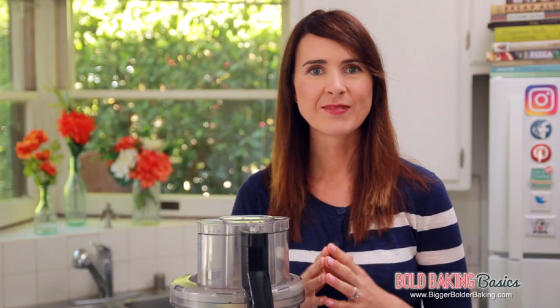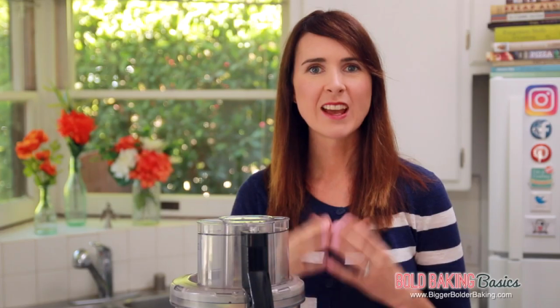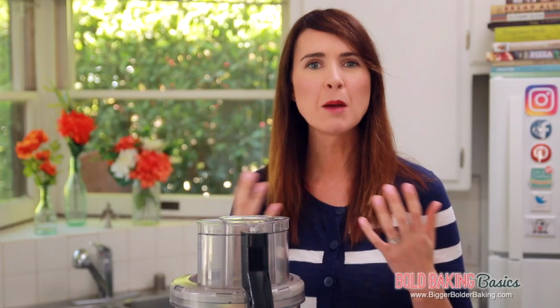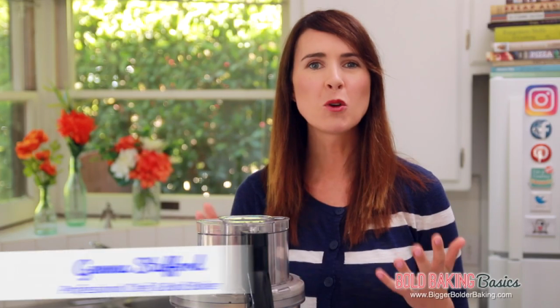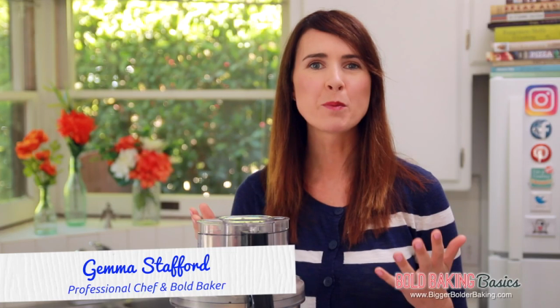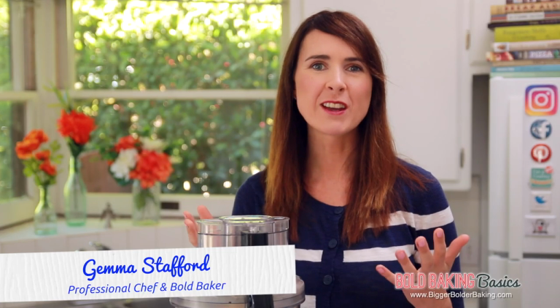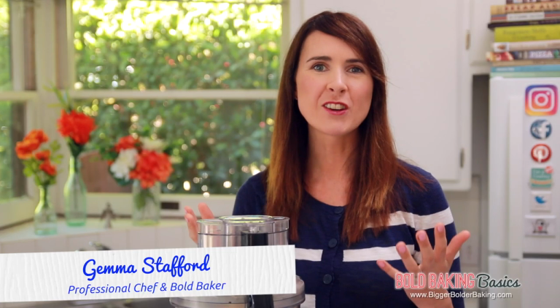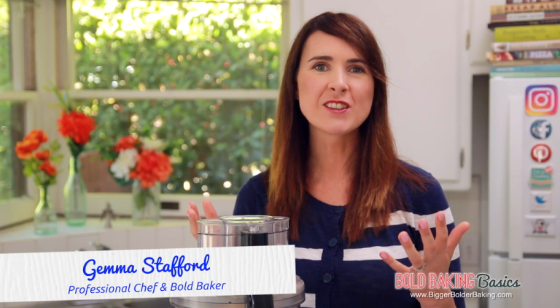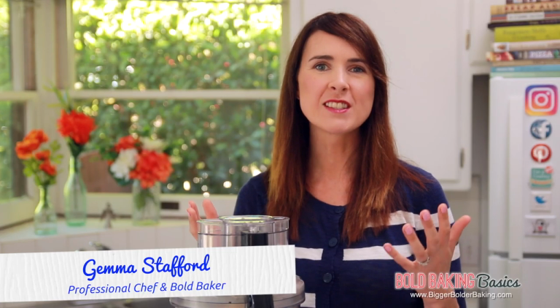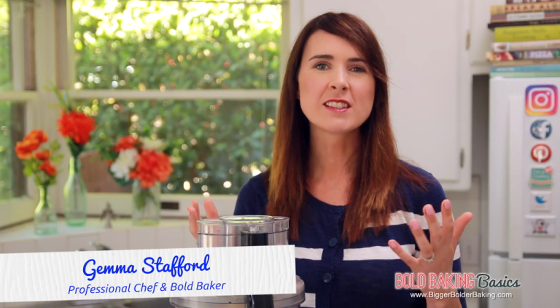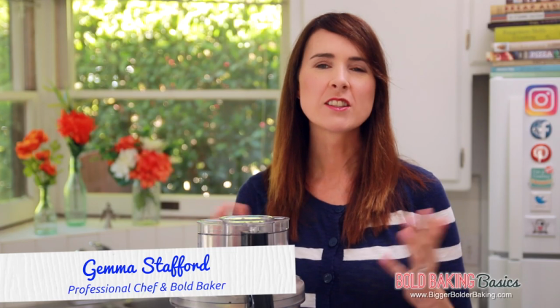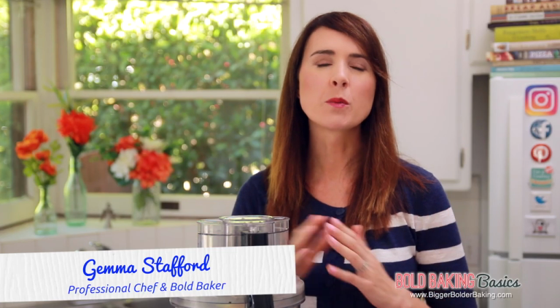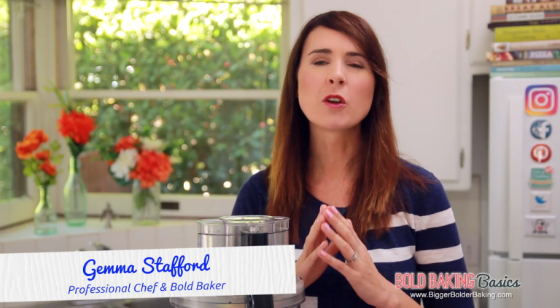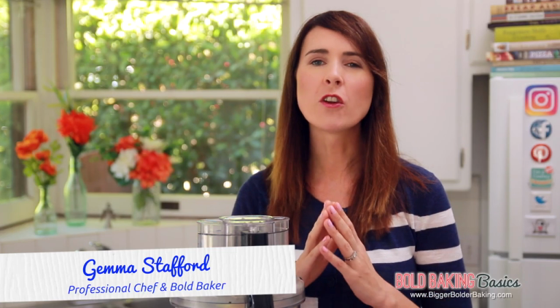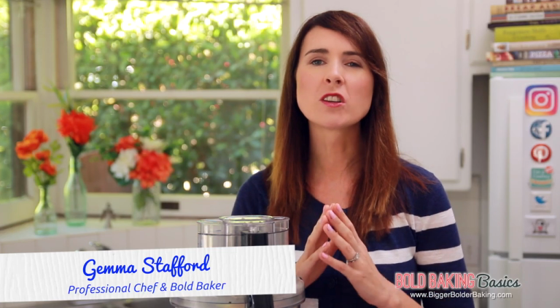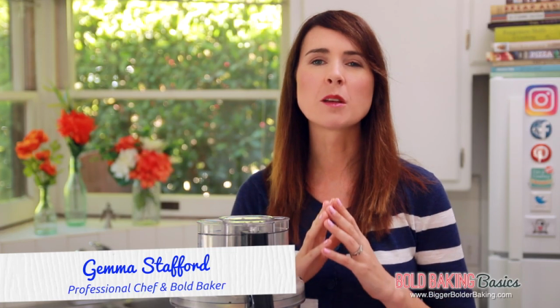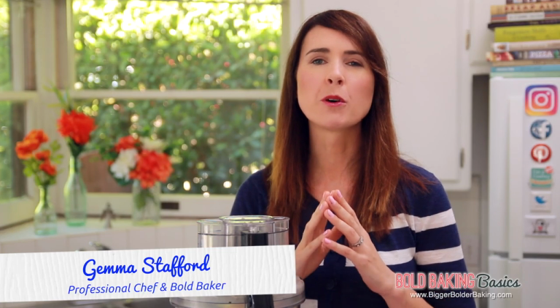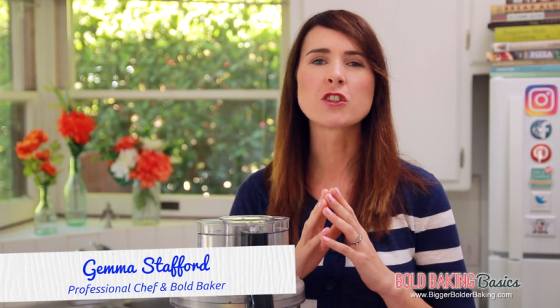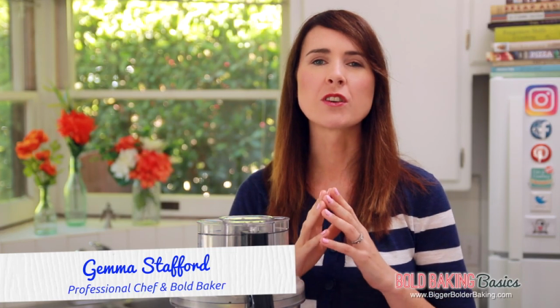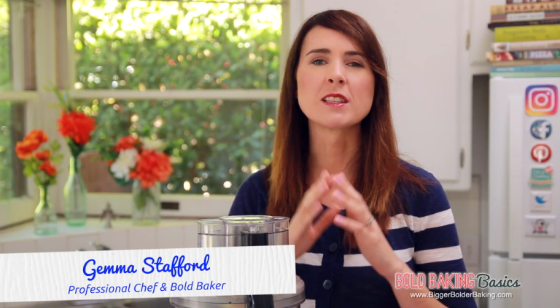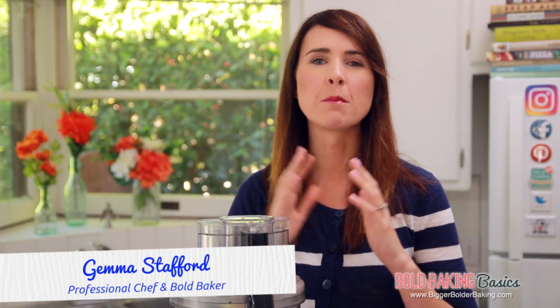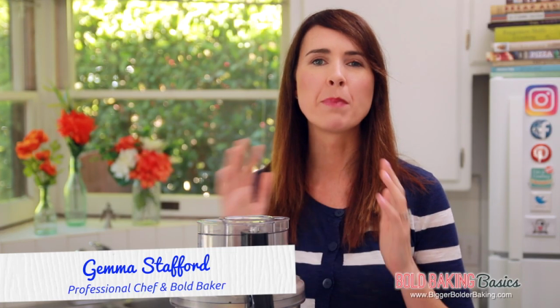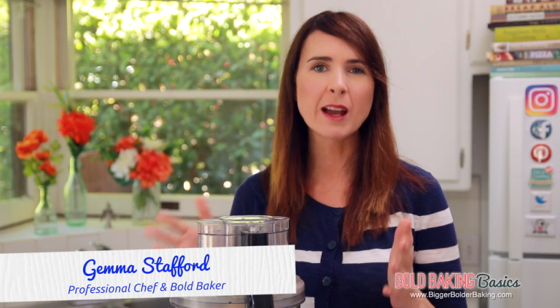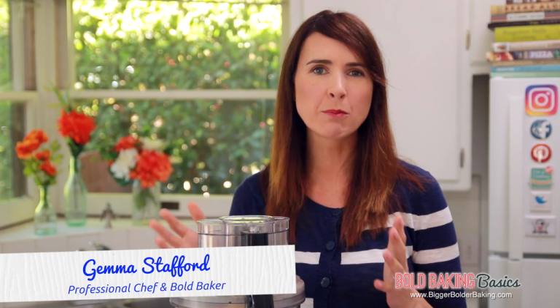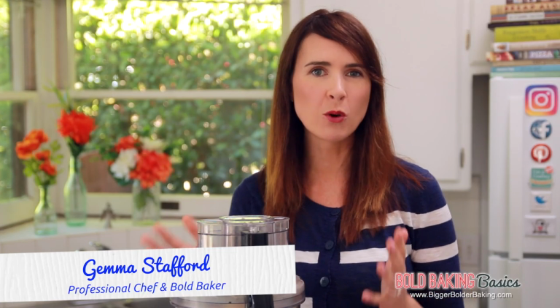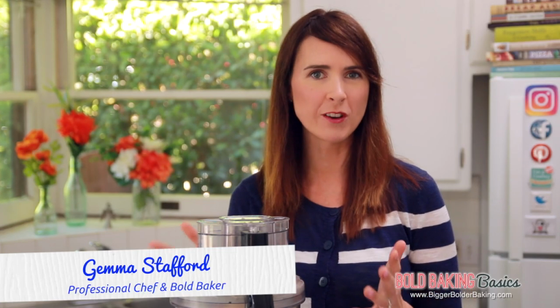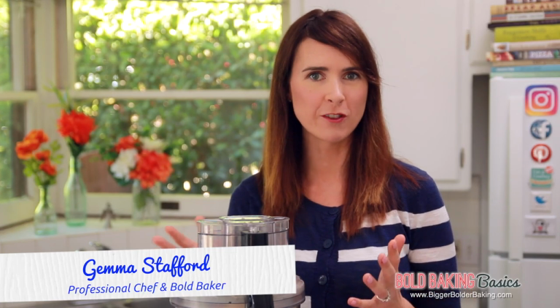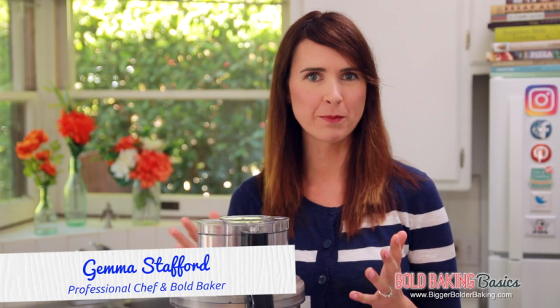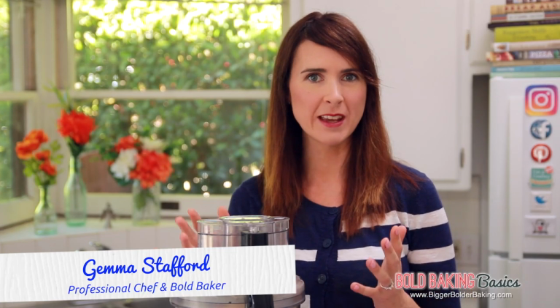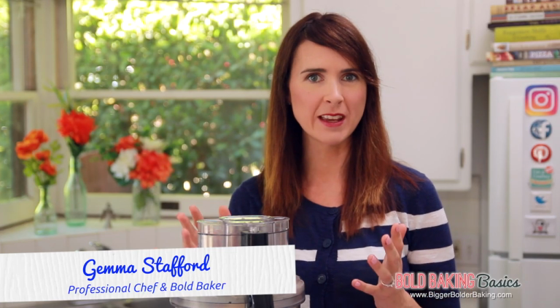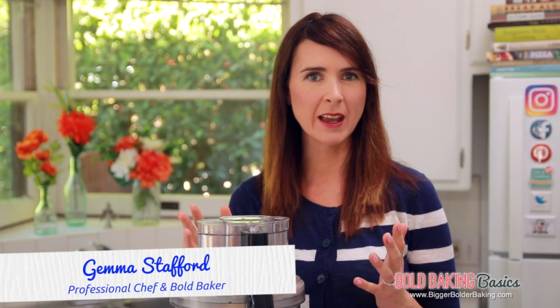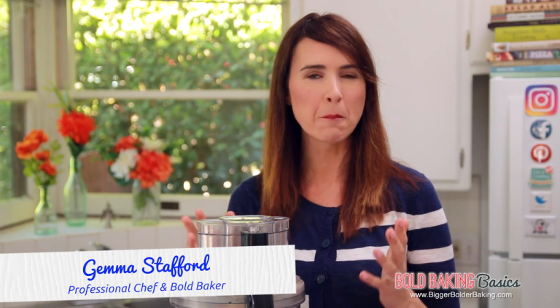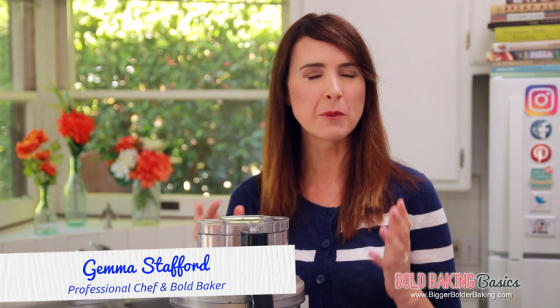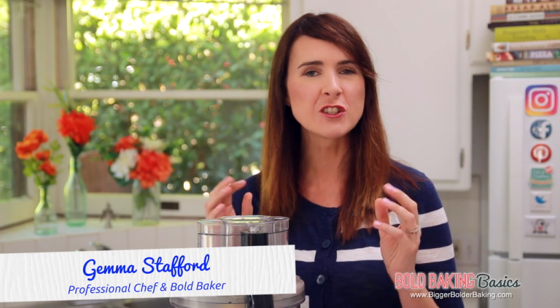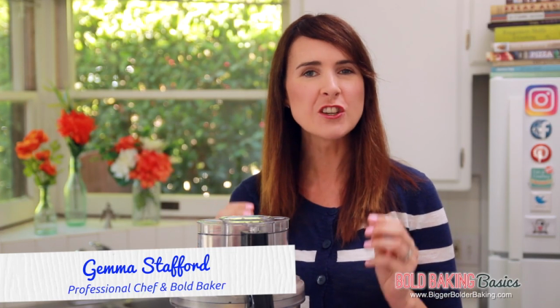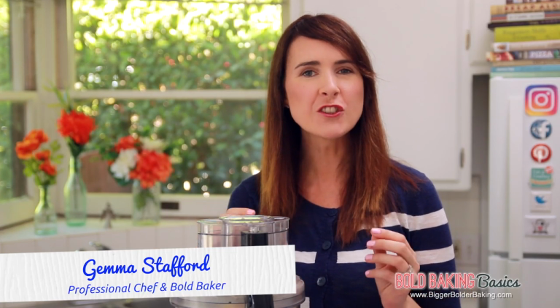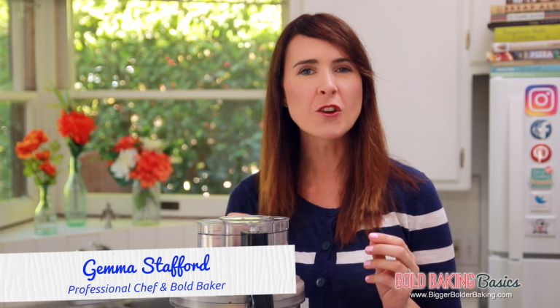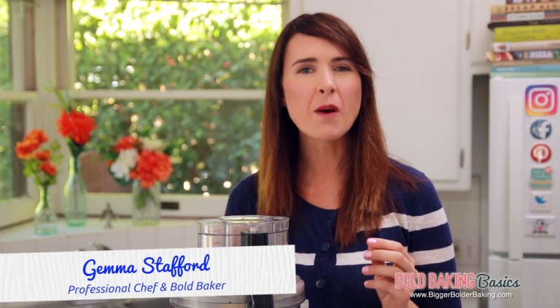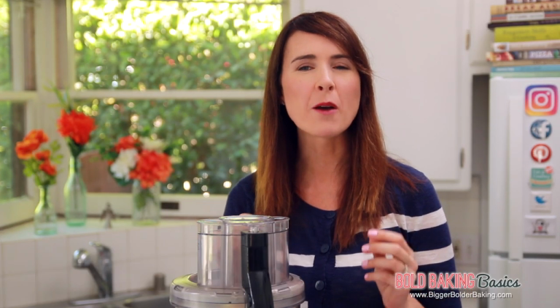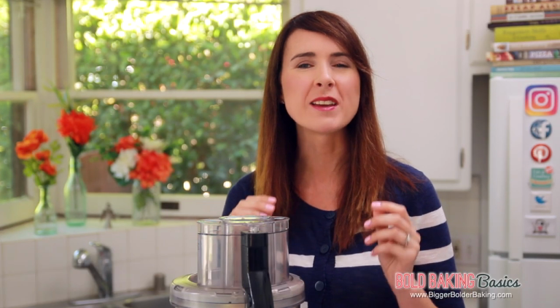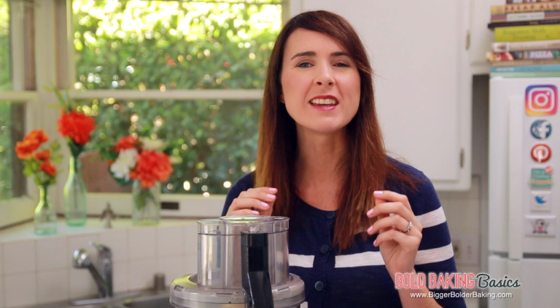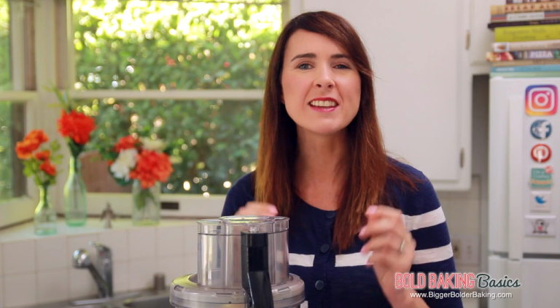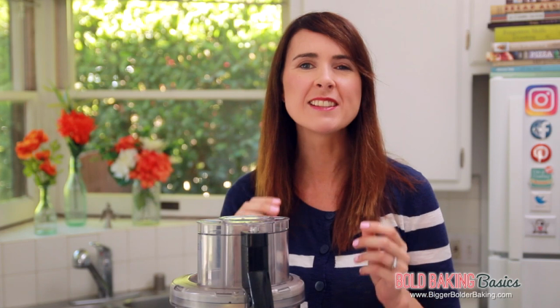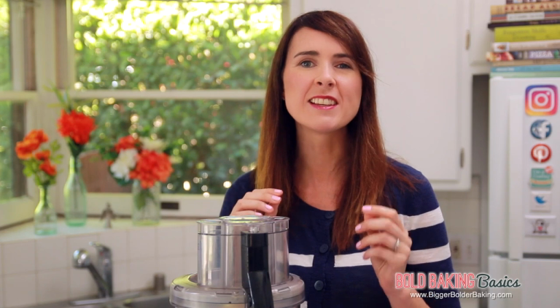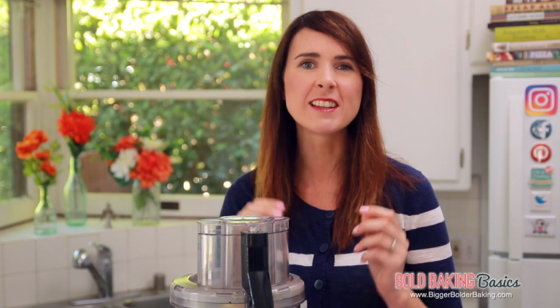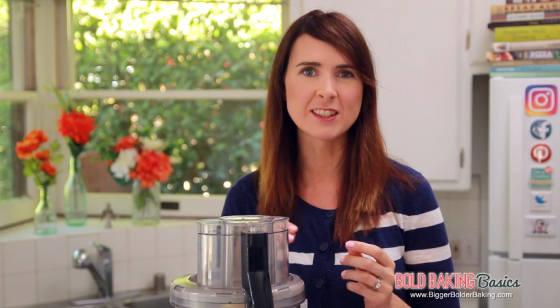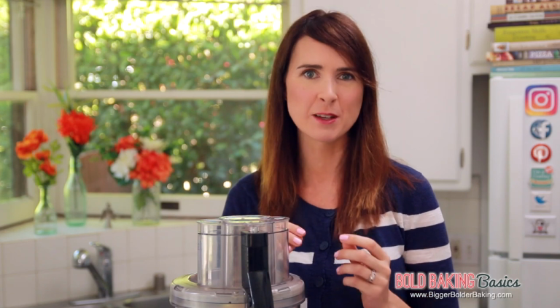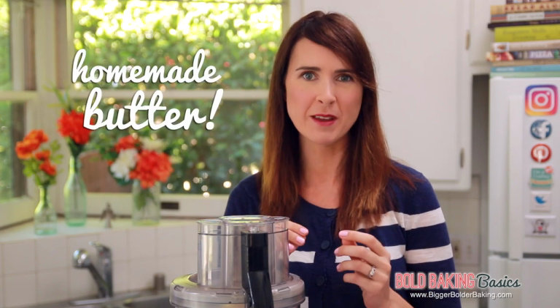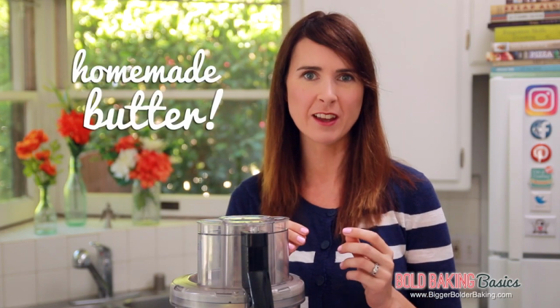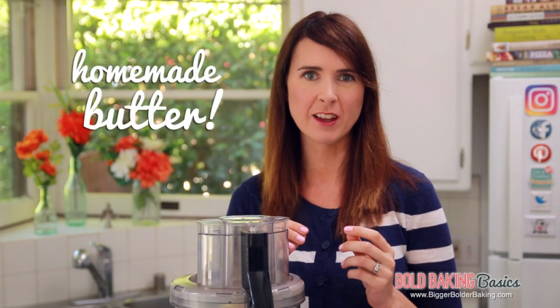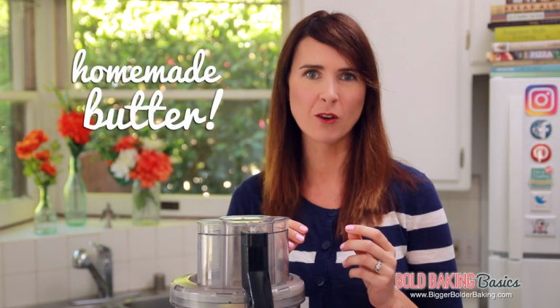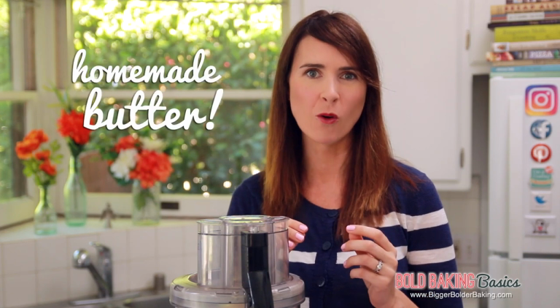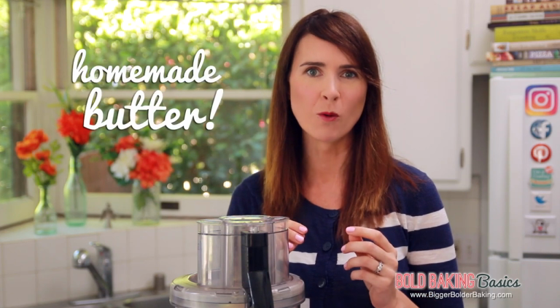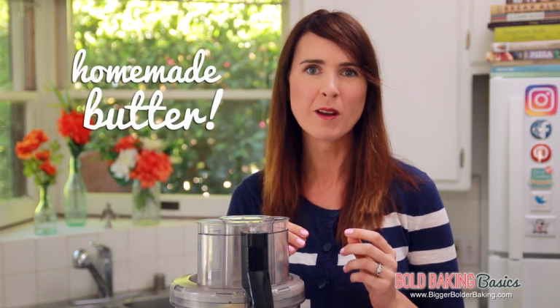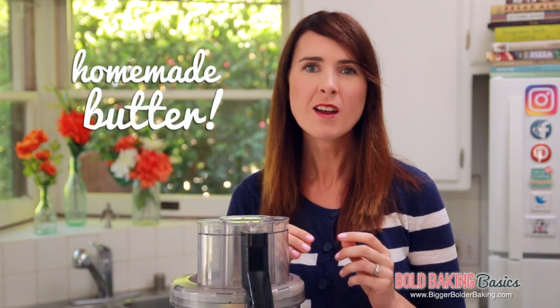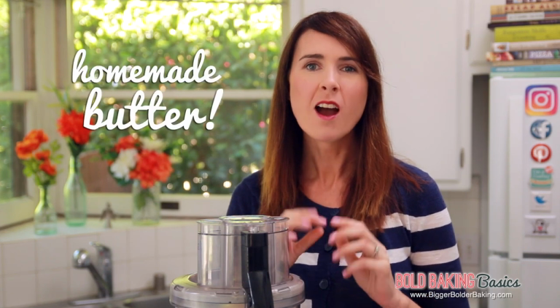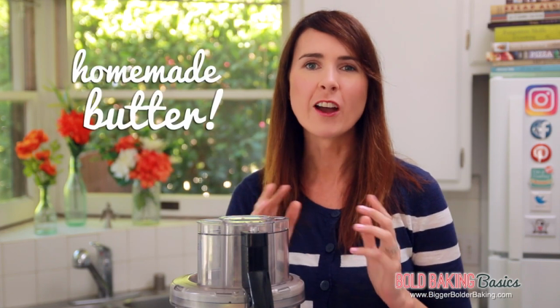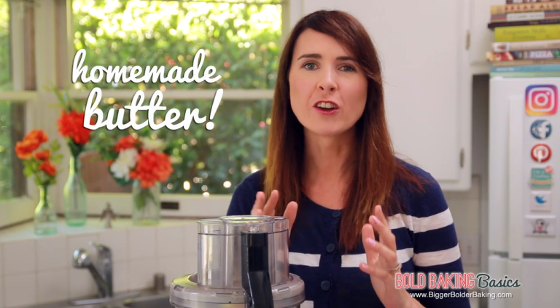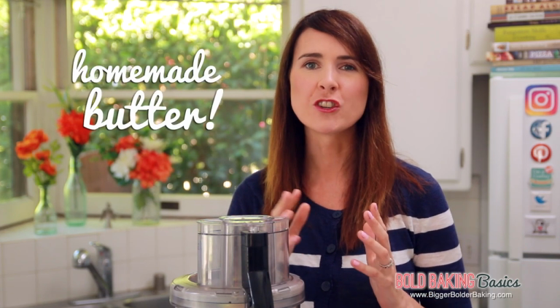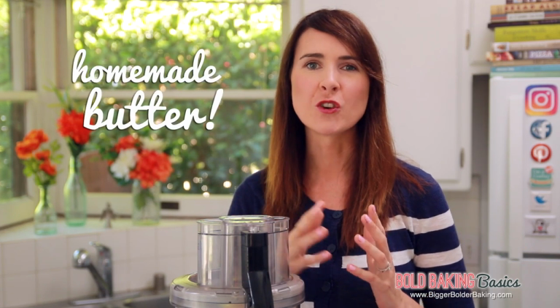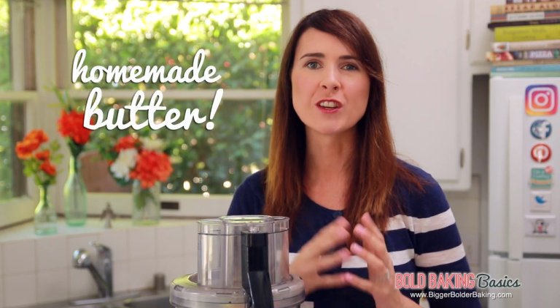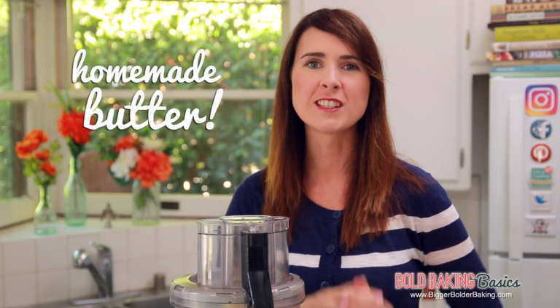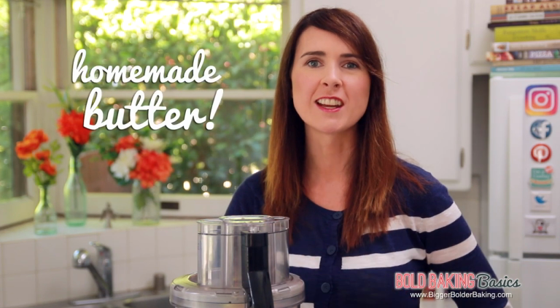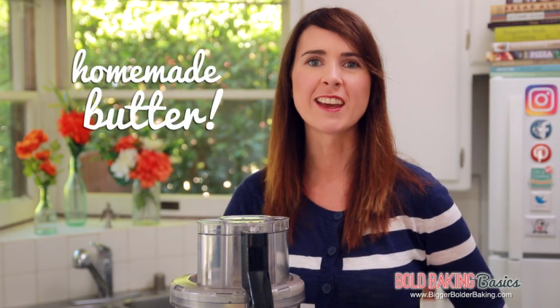Hi Bold Bakers! We all know that butter is the backbone of baking, but did you know how easy it is to make at home? I'm going to show you today.